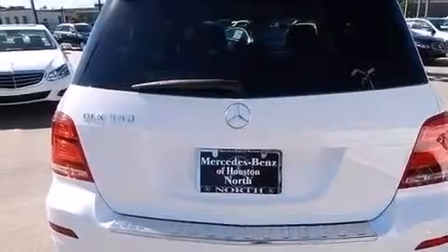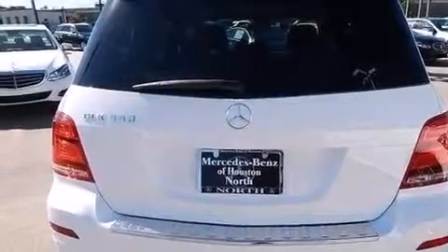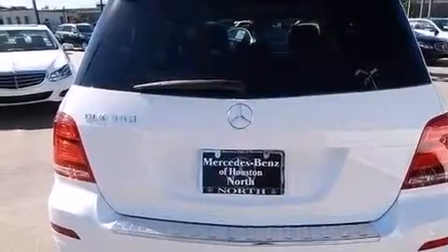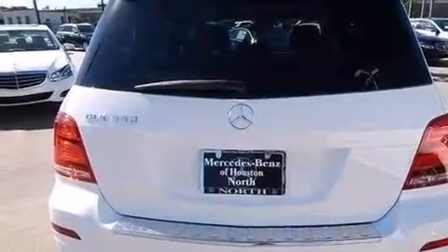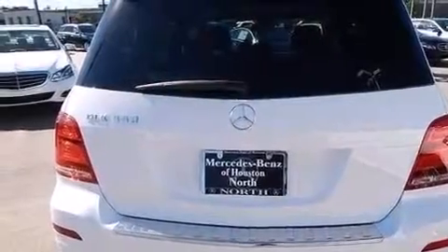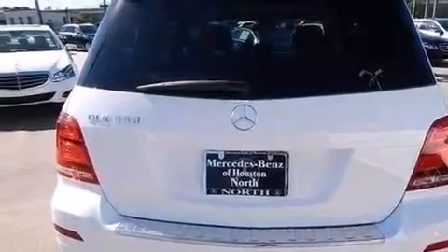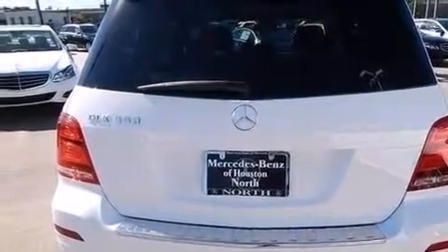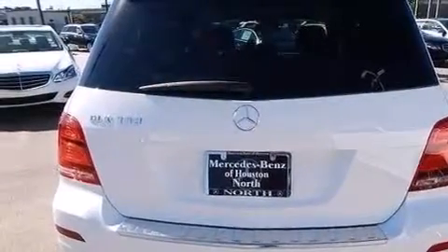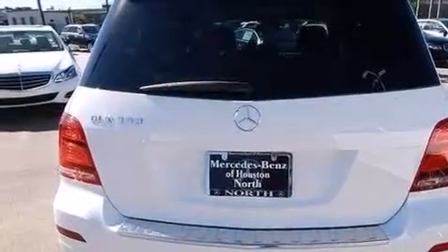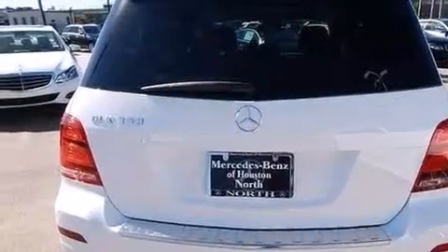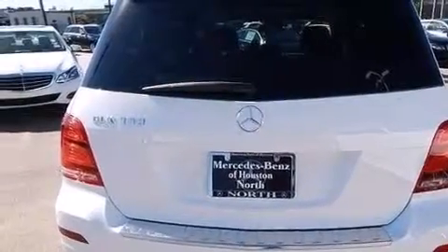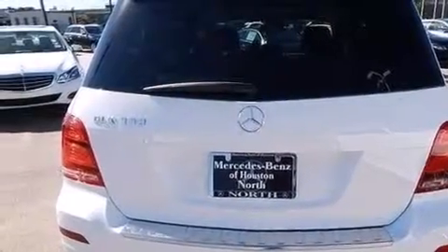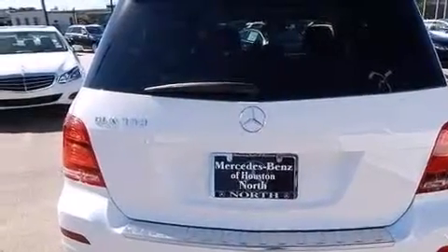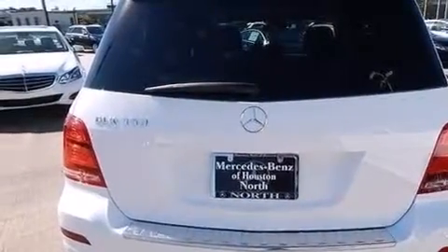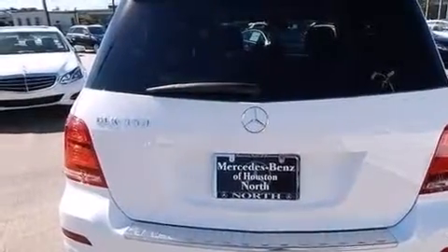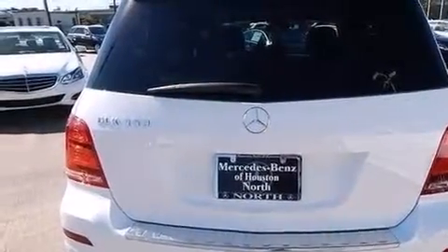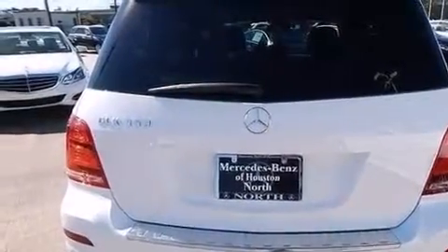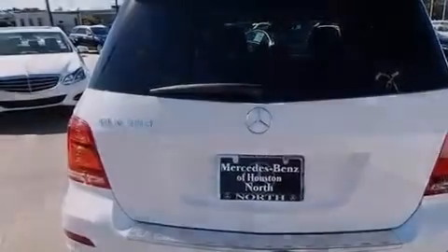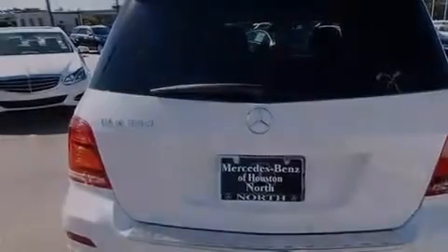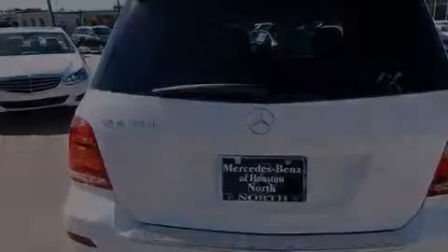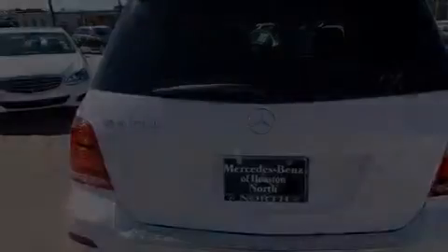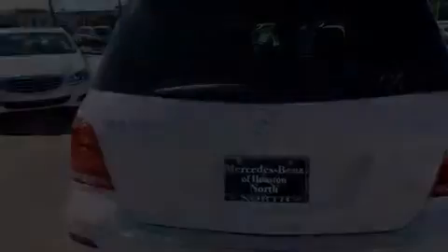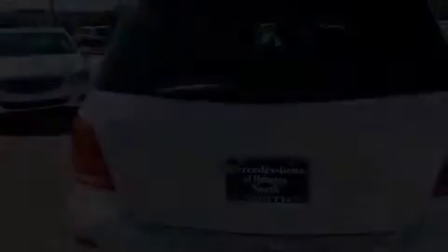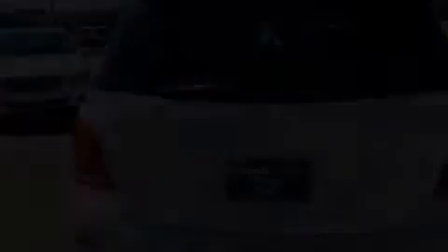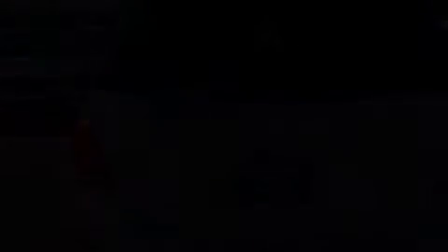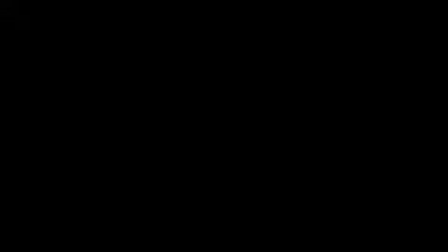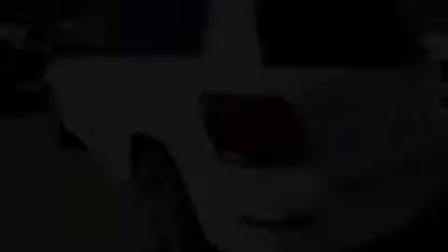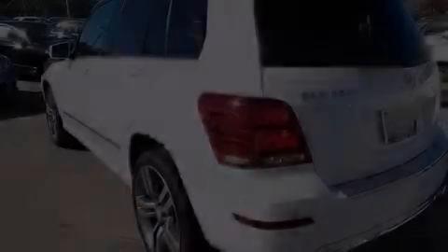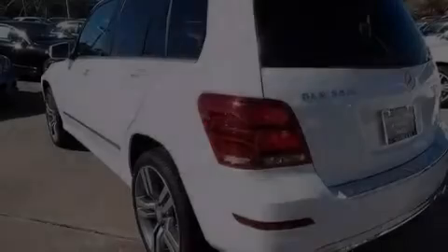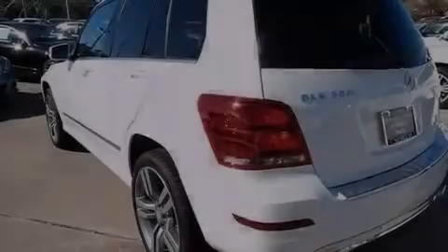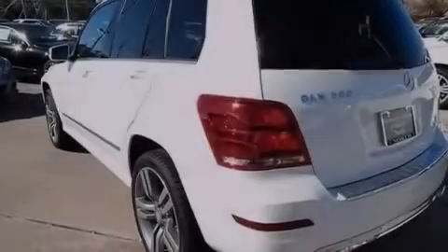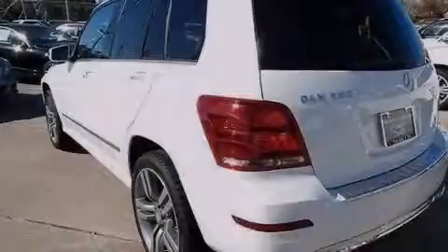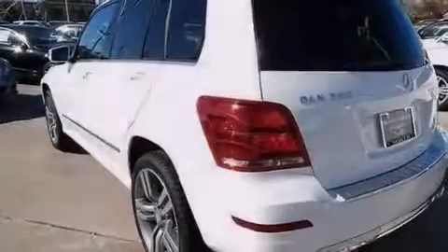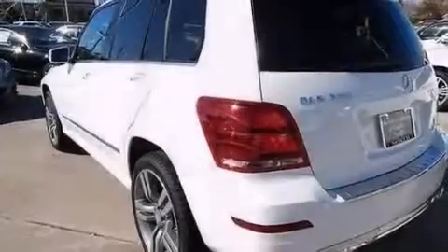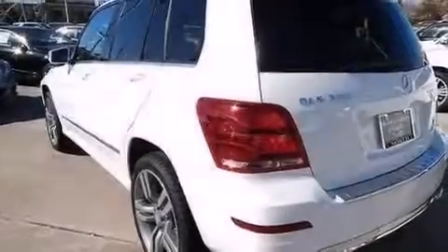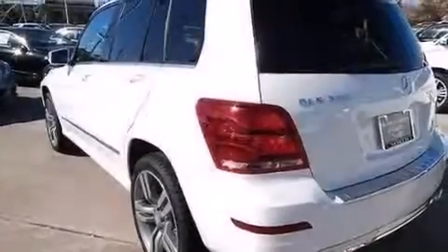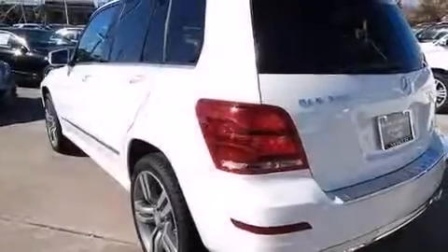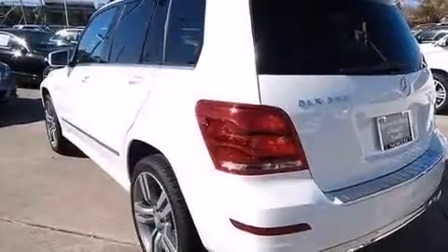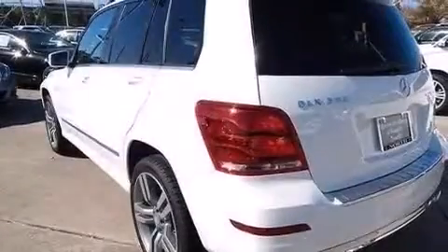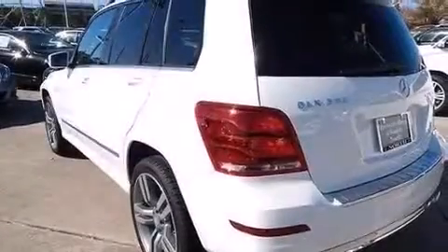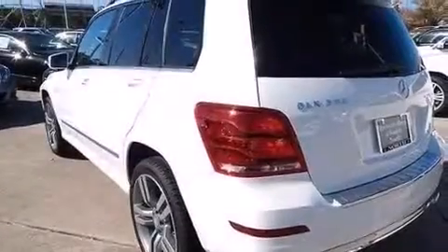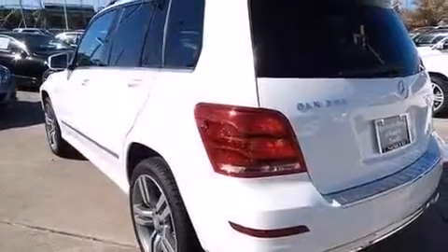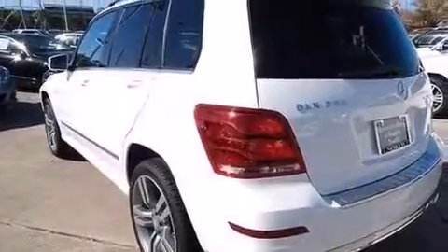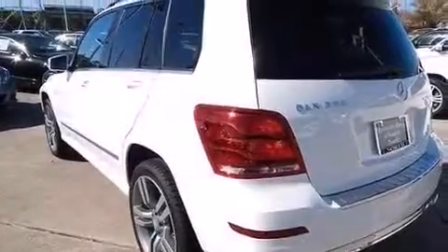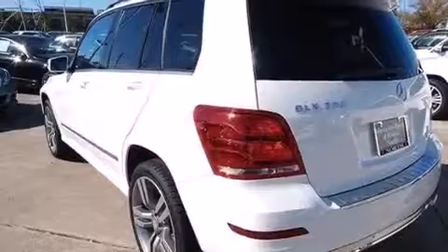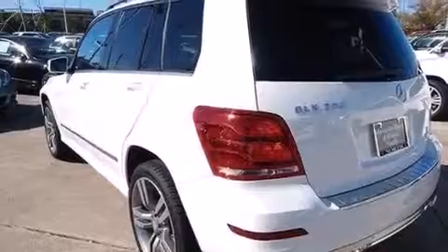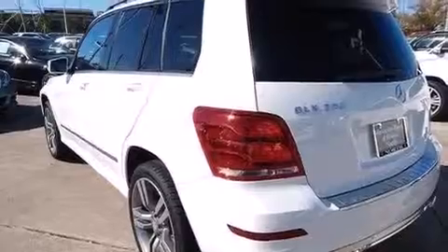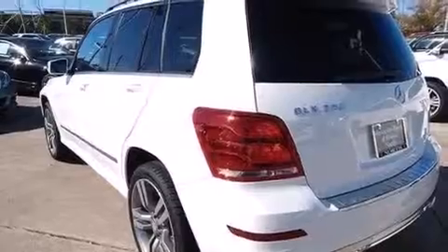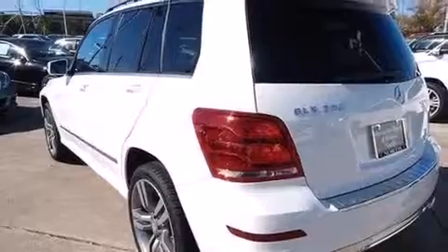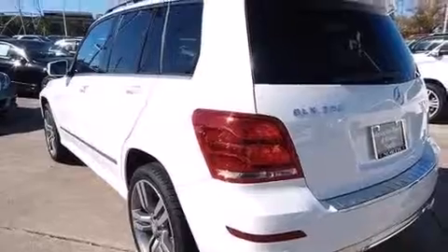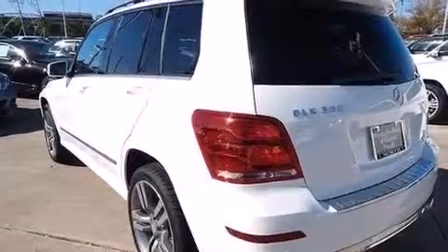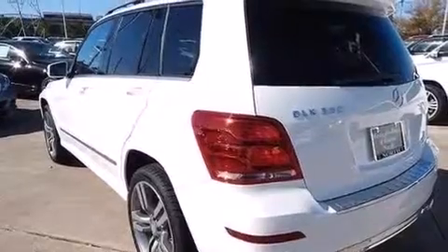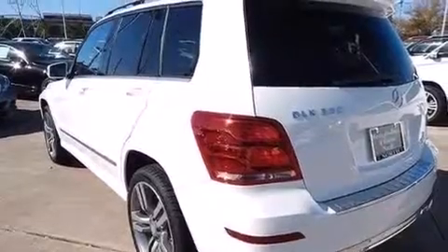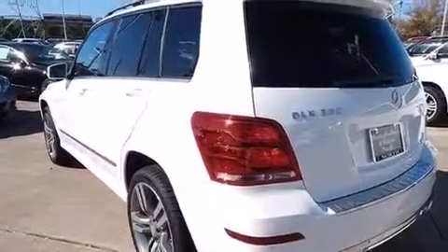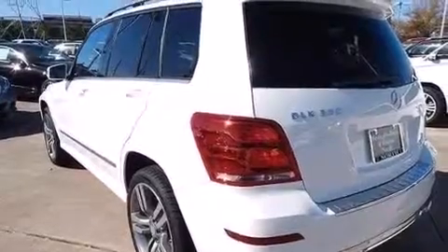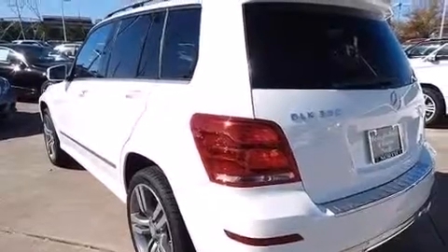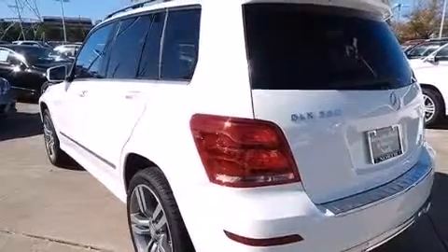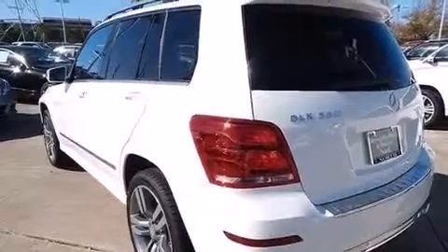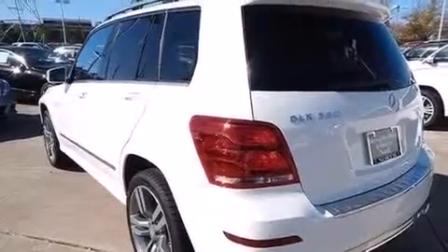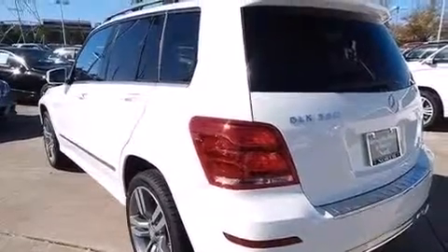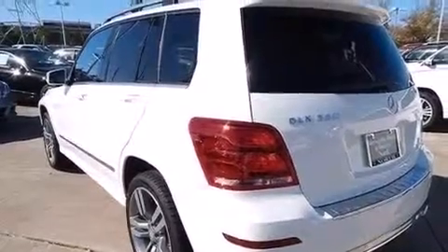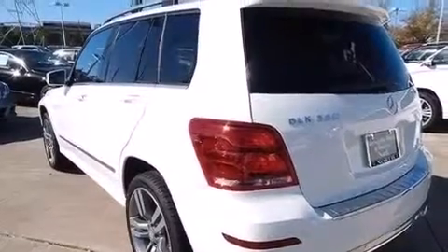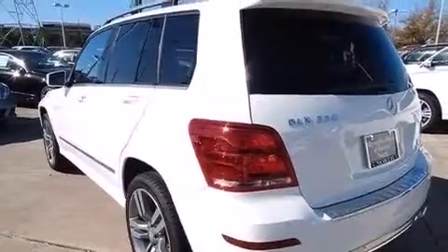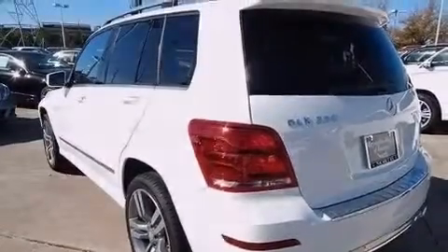Additional top features include traction control and stability control systems, xenon headlights, and a tire pressure monitoring system.